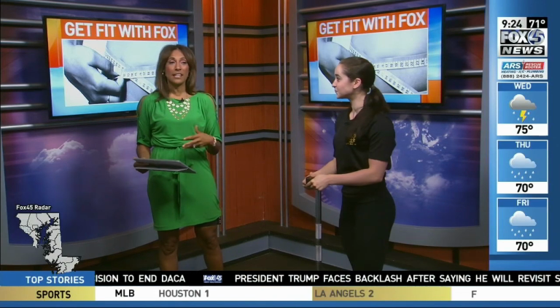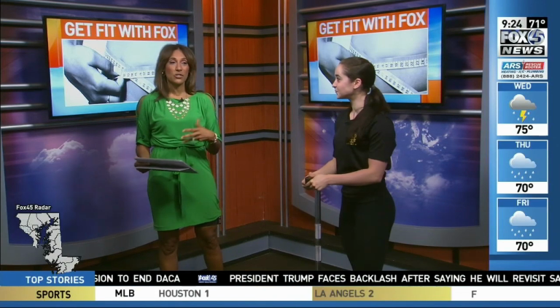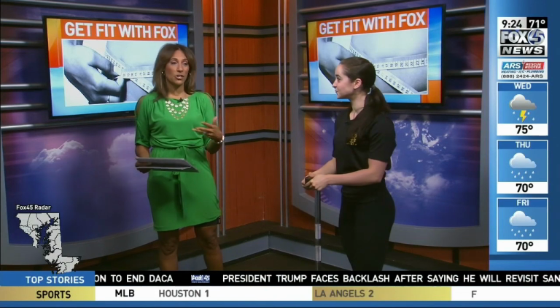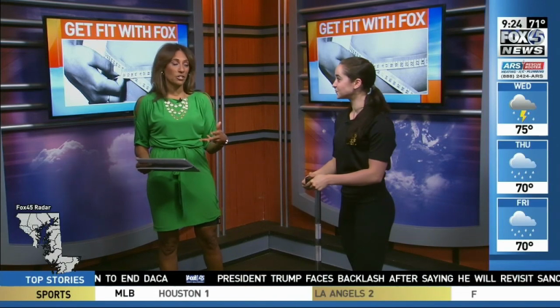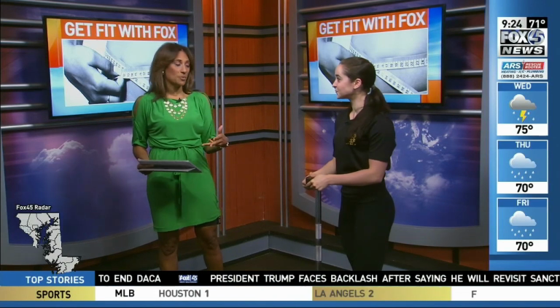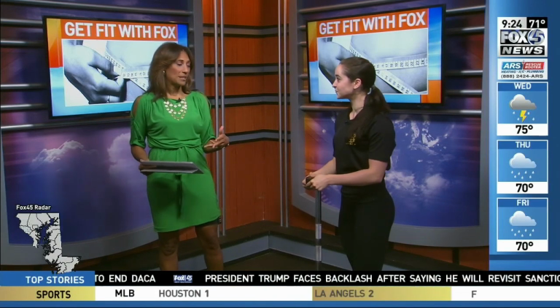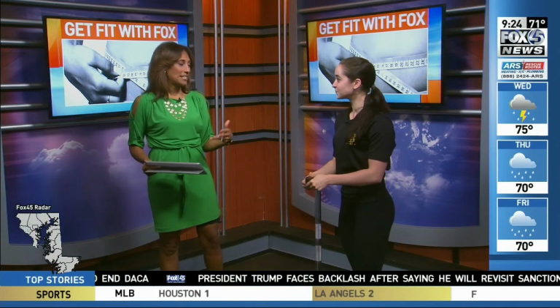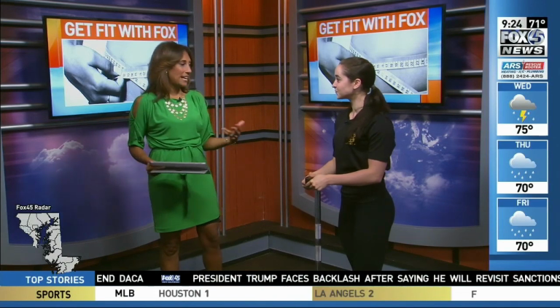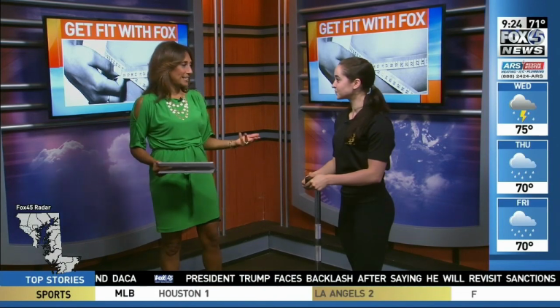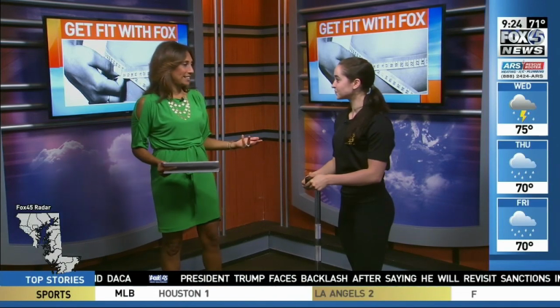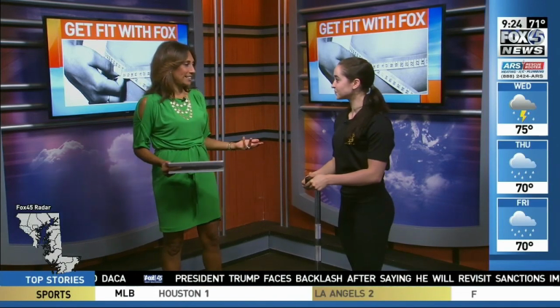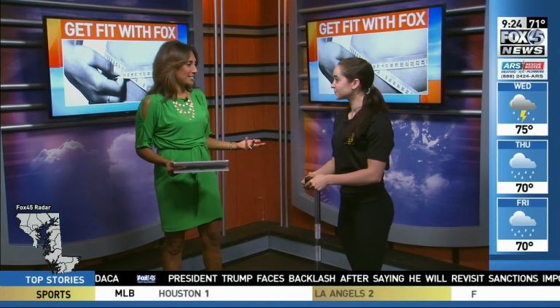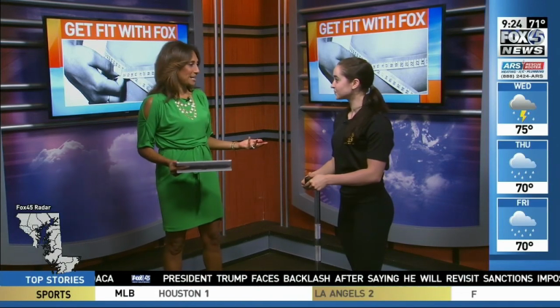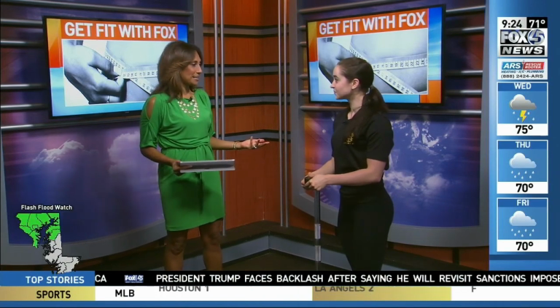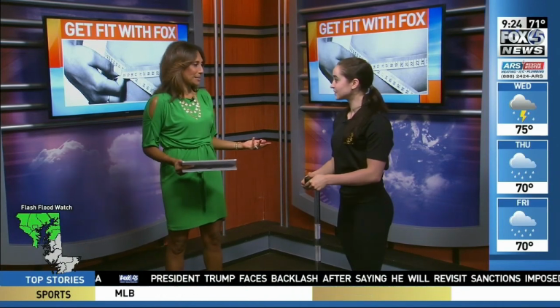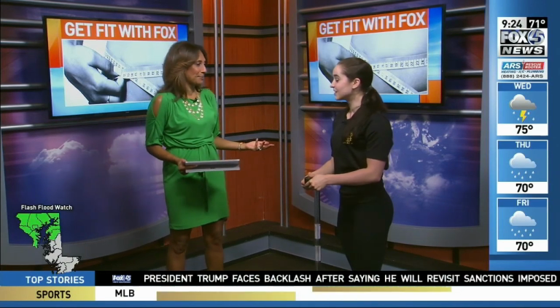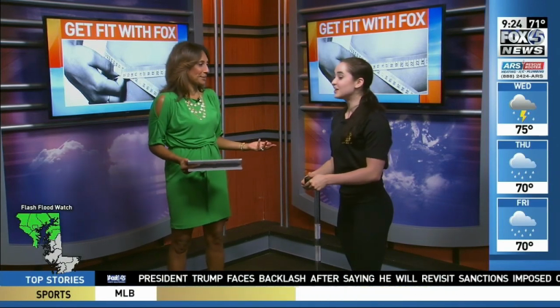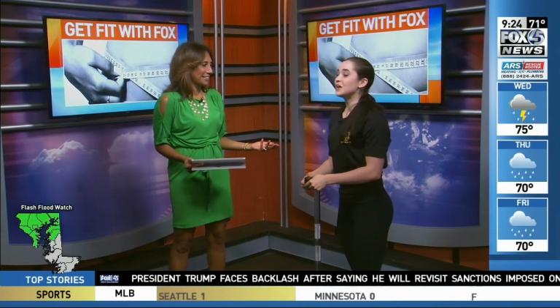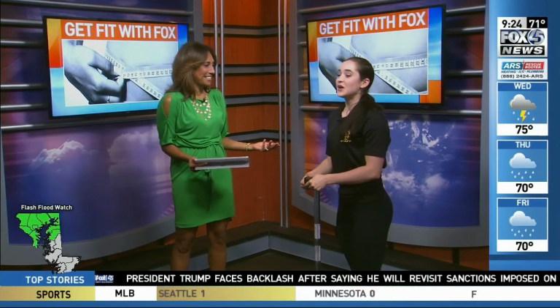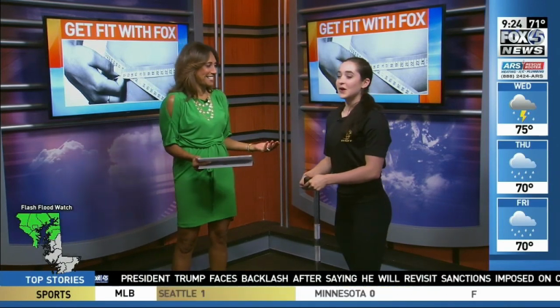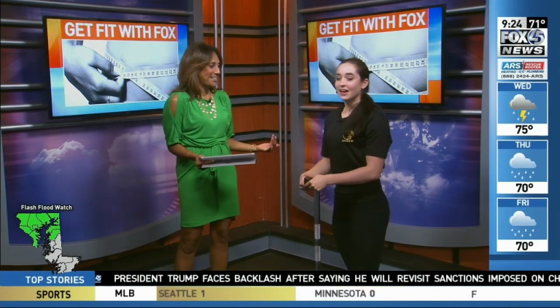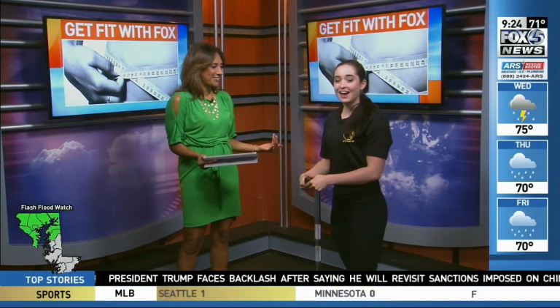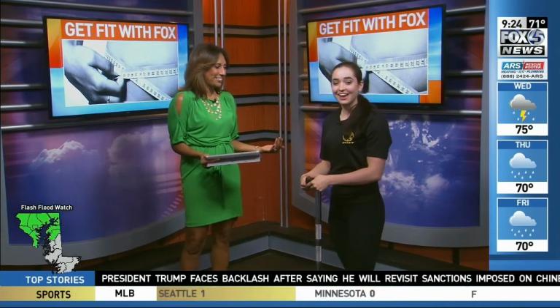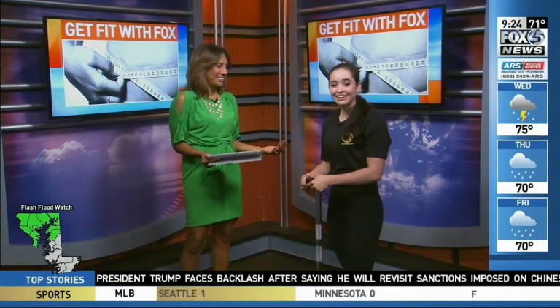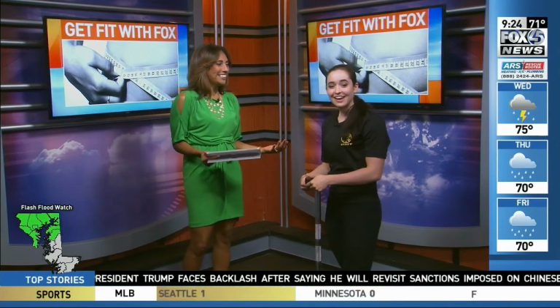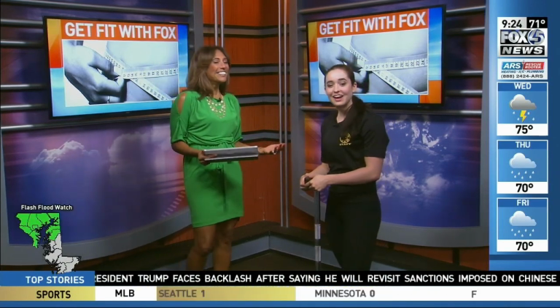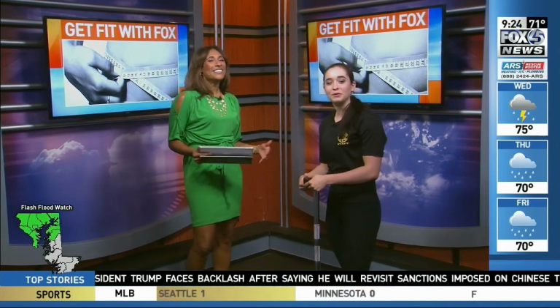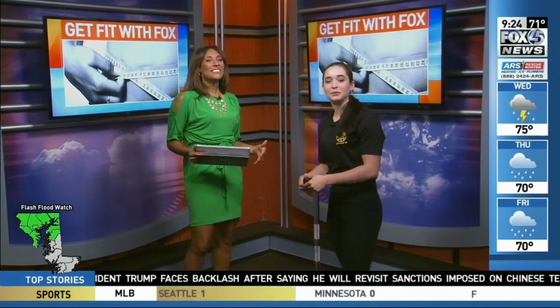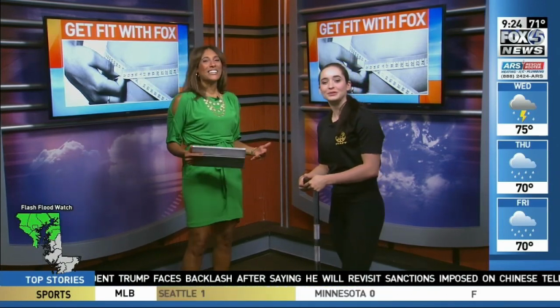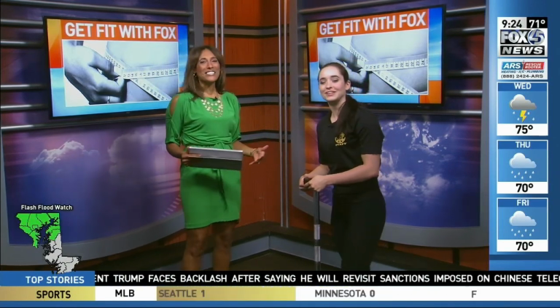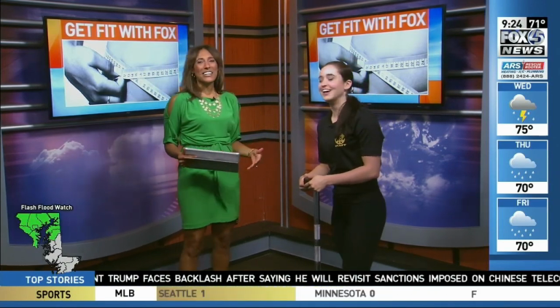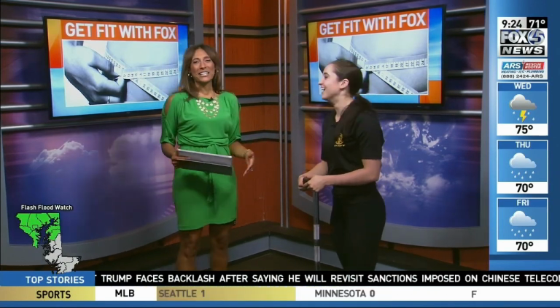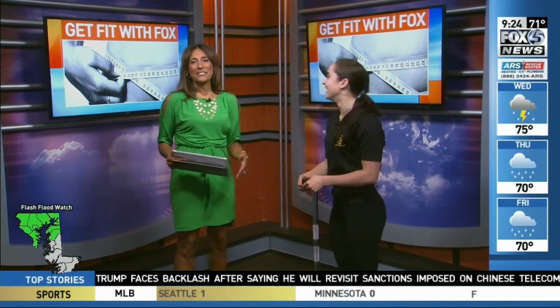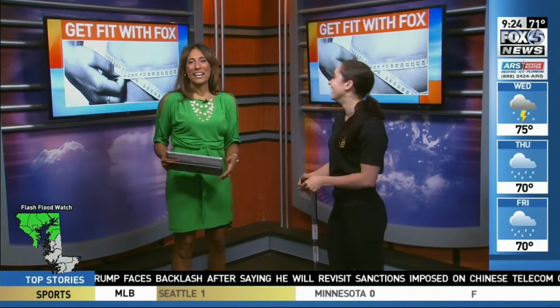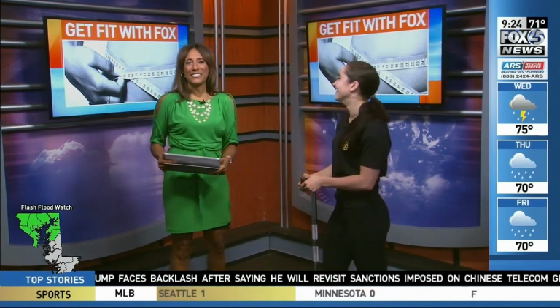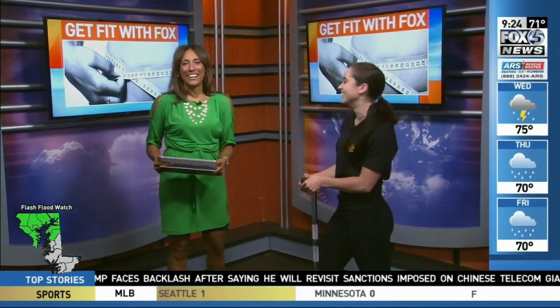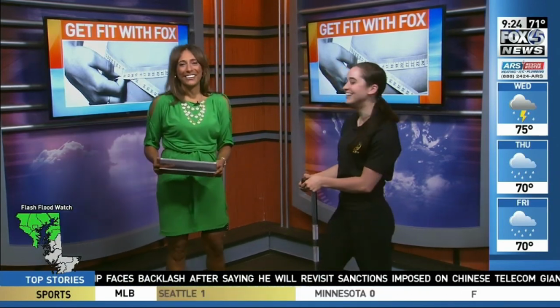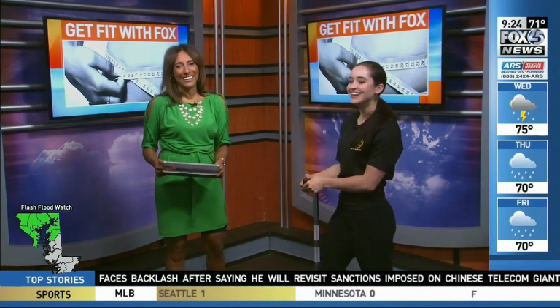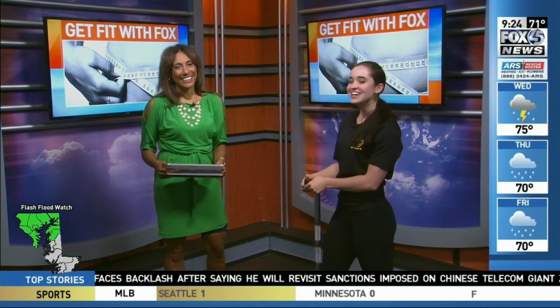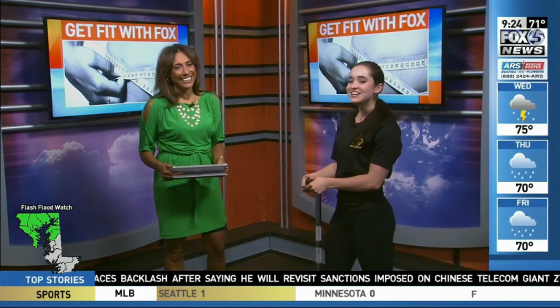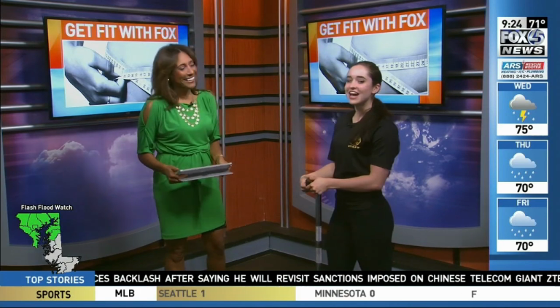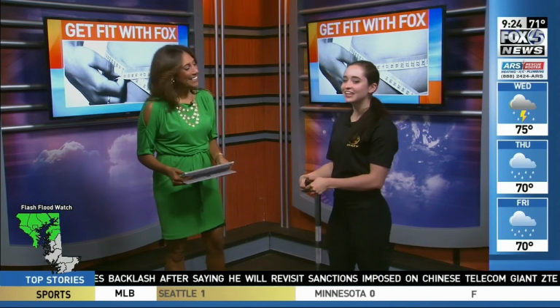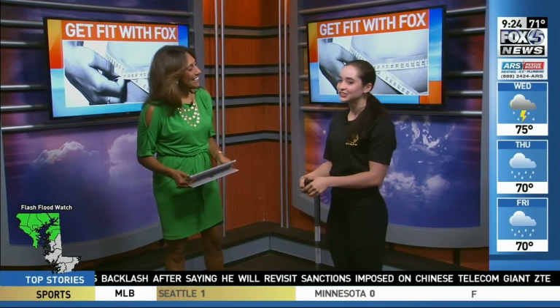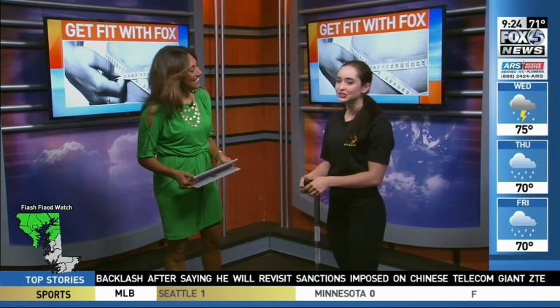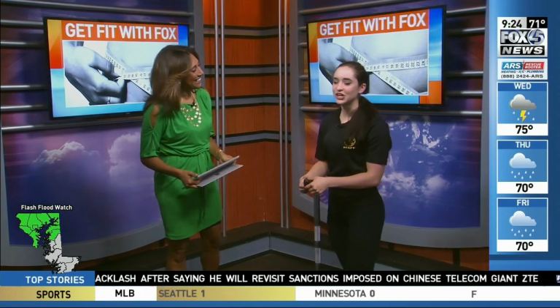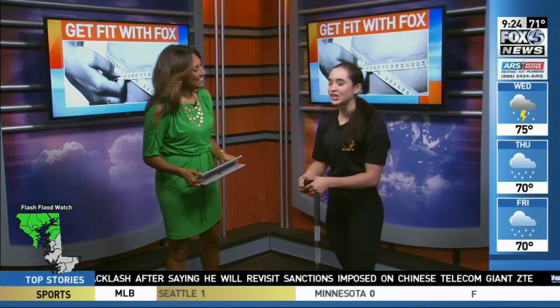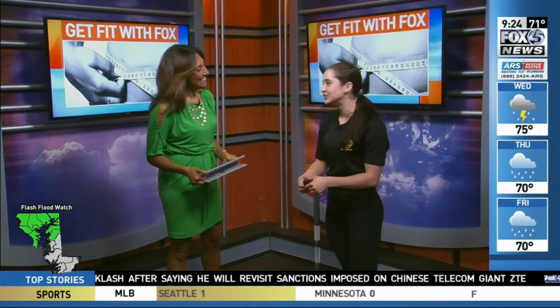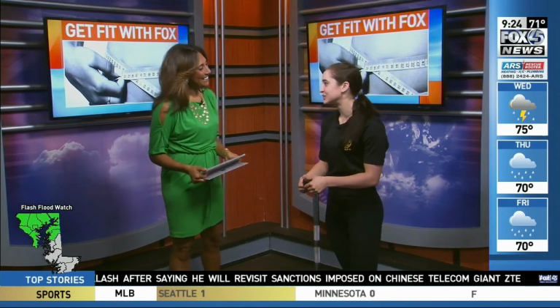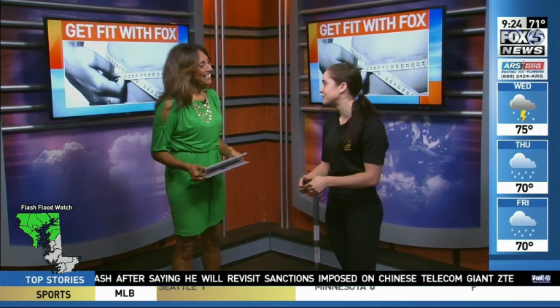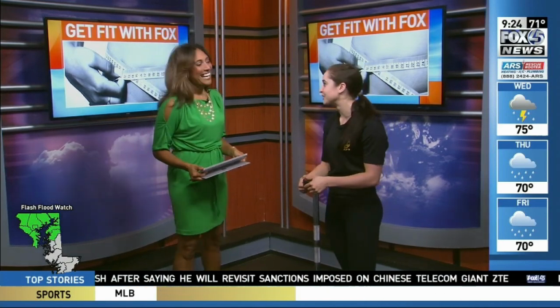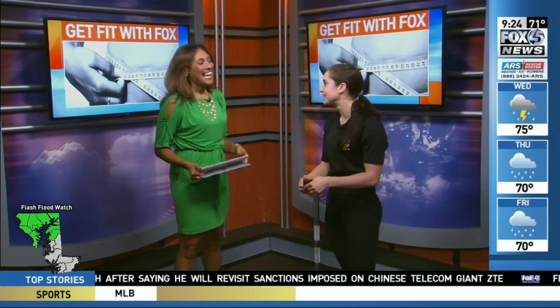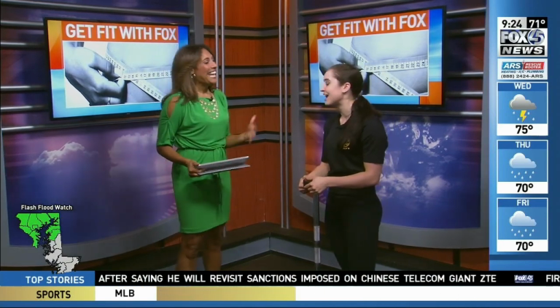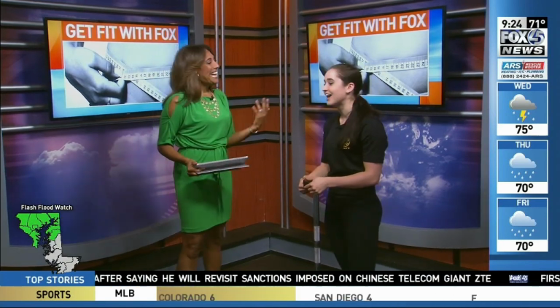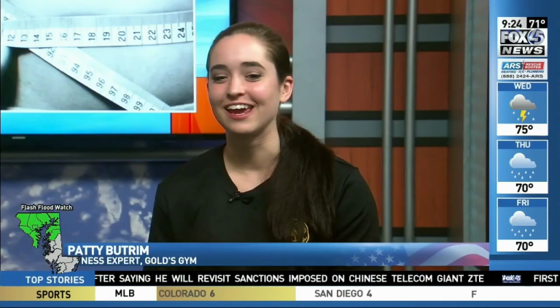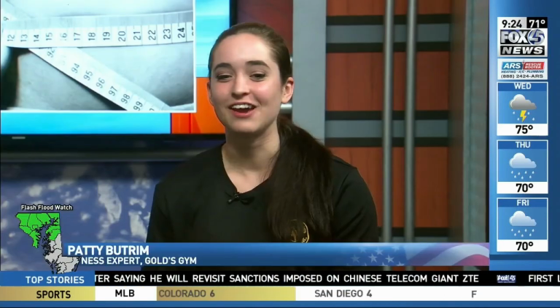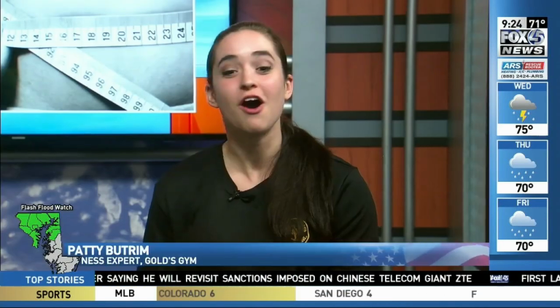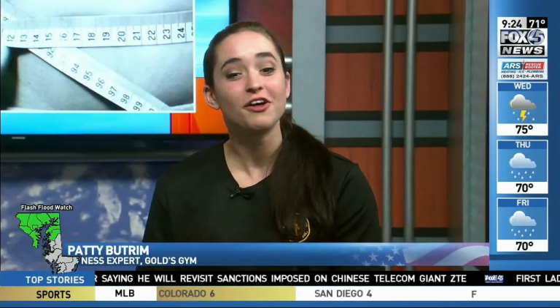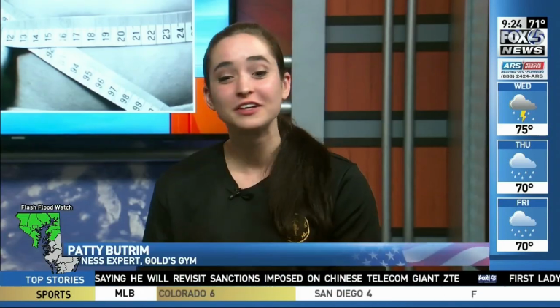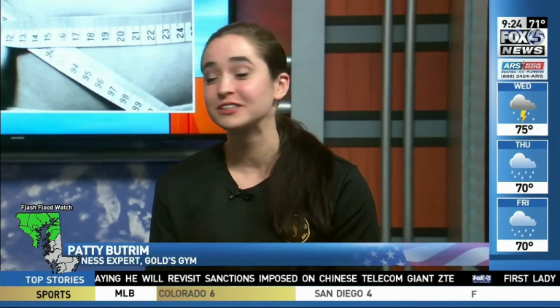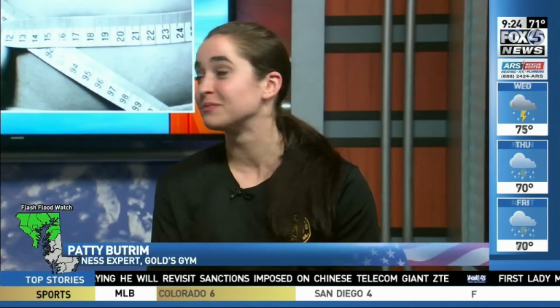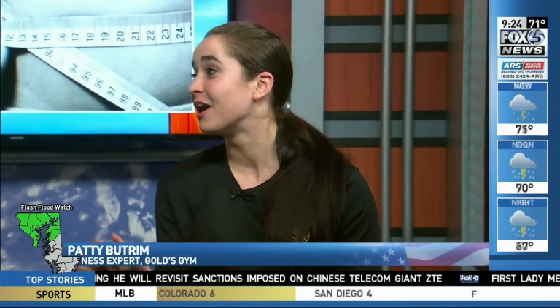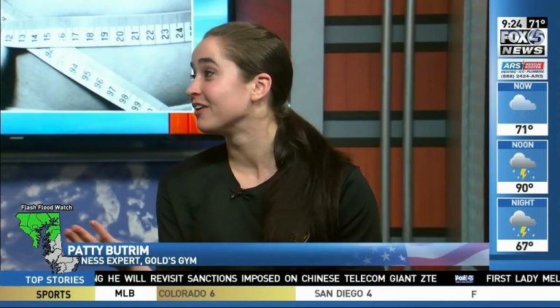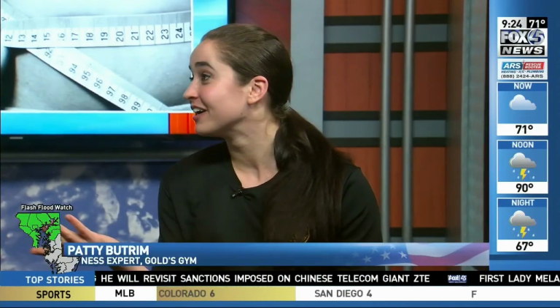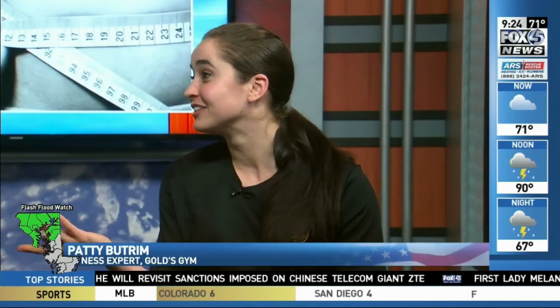And that starts with not eating the chocolate chip cookies we have around here — it's National Chocolate Chip Cookie Day. It's bad, but everything in moderation, right?